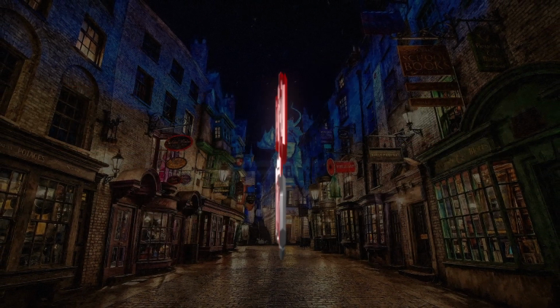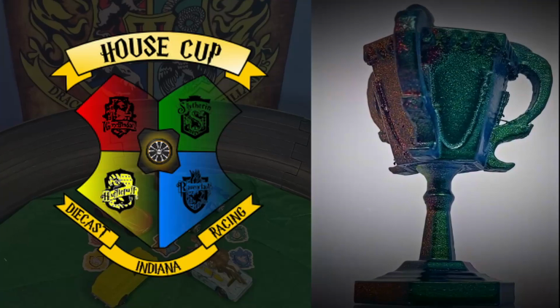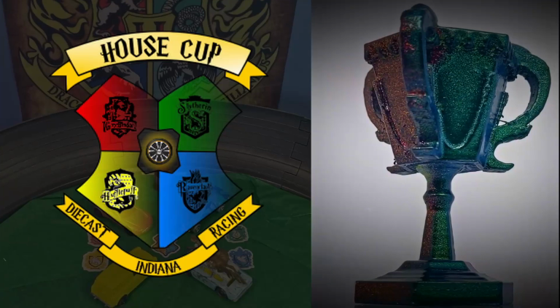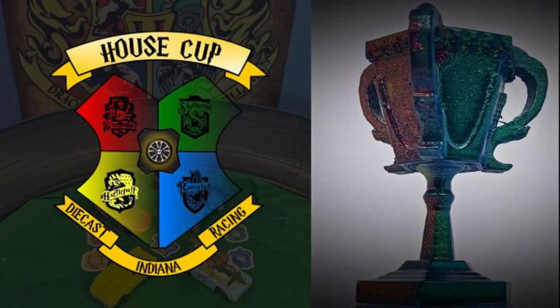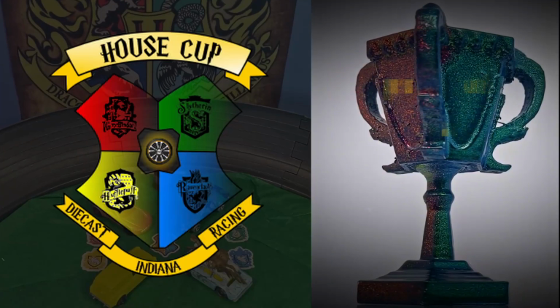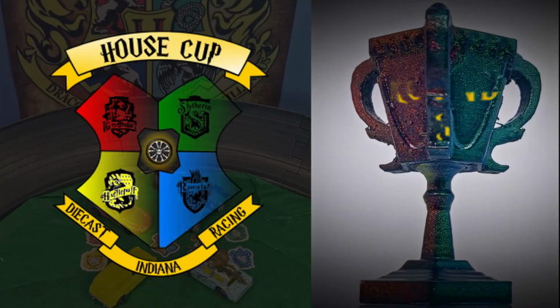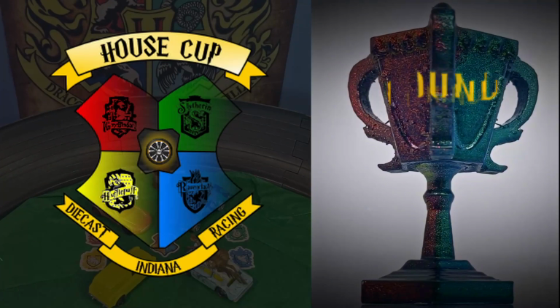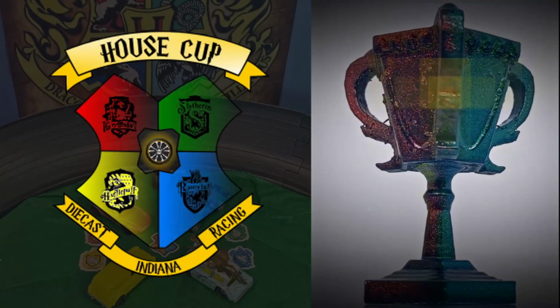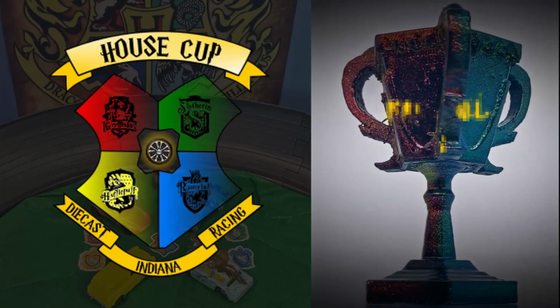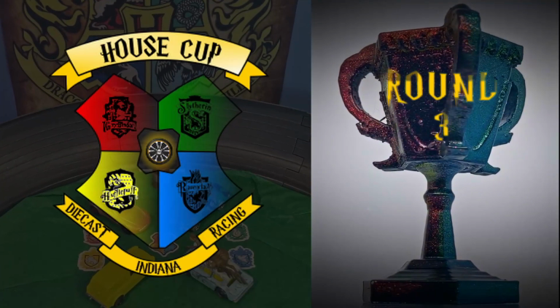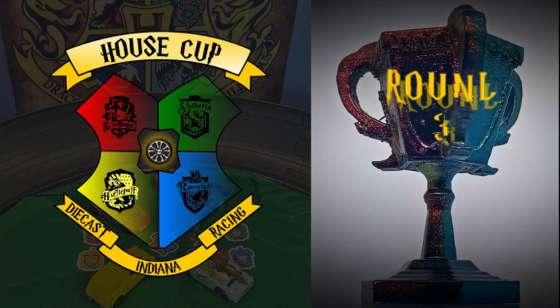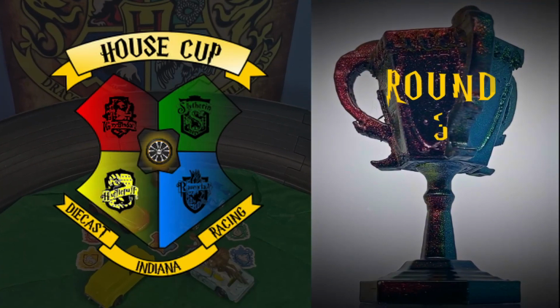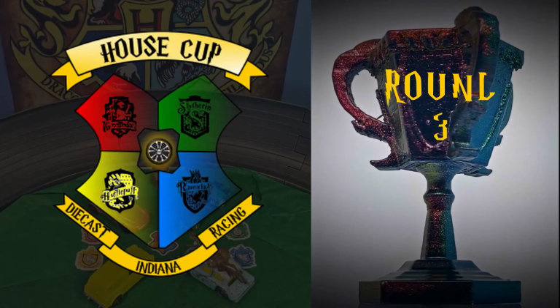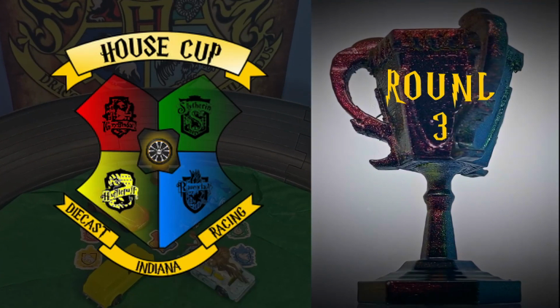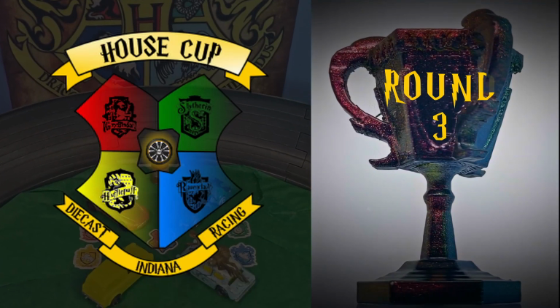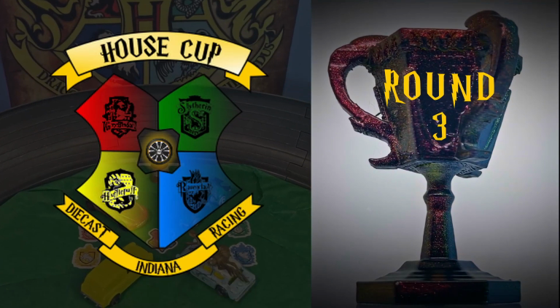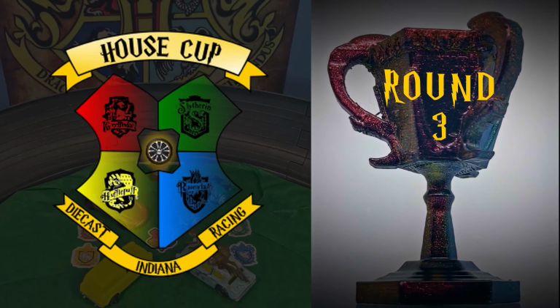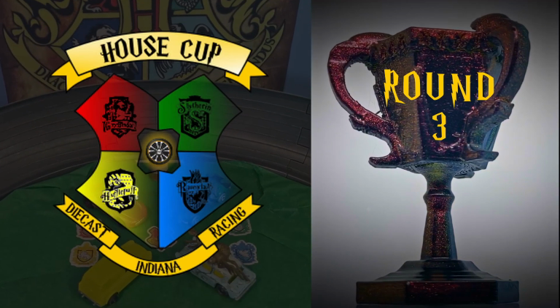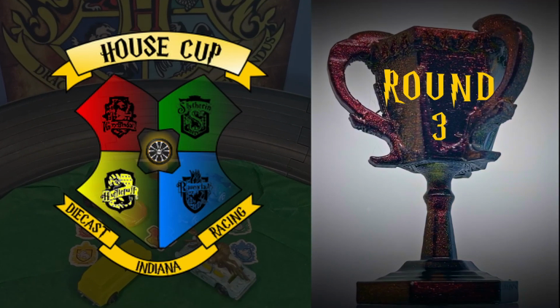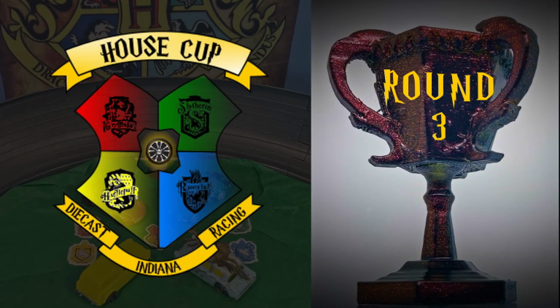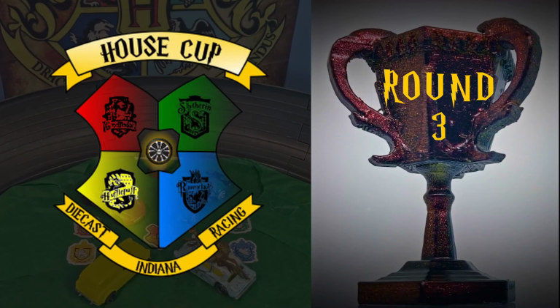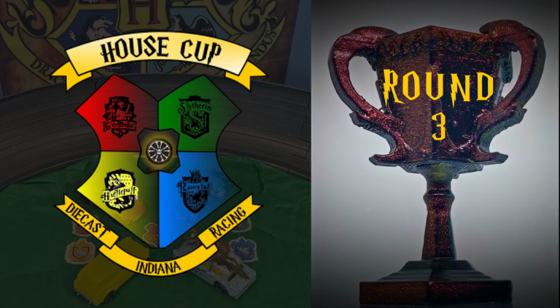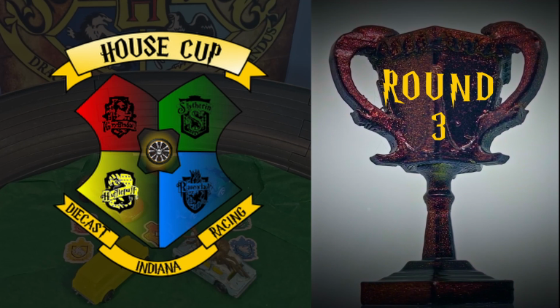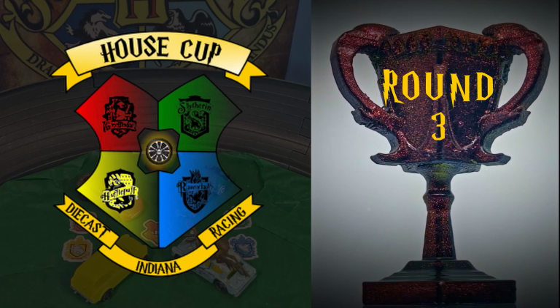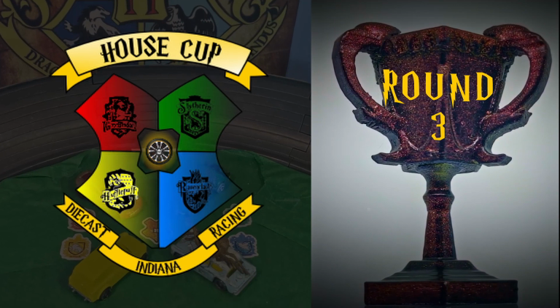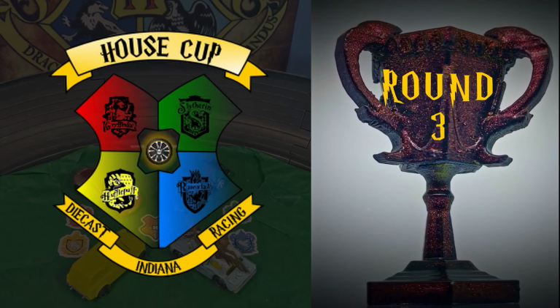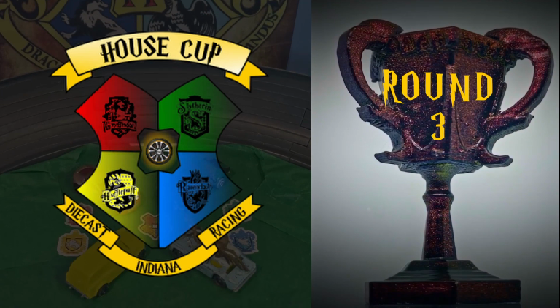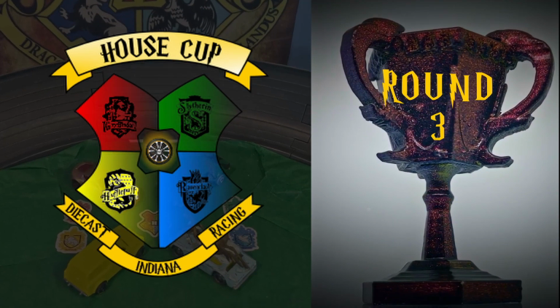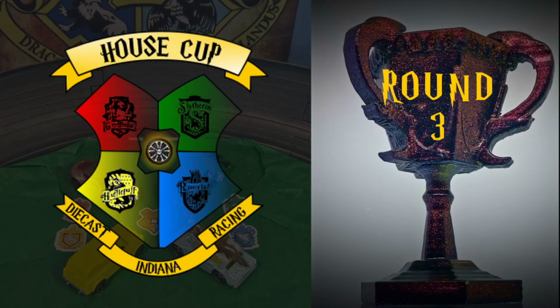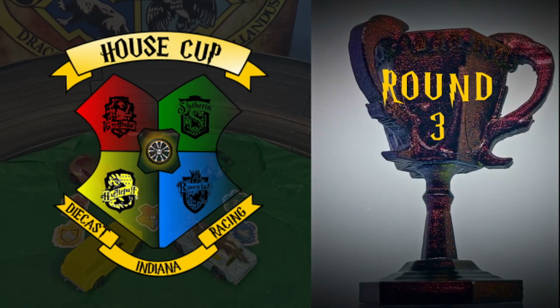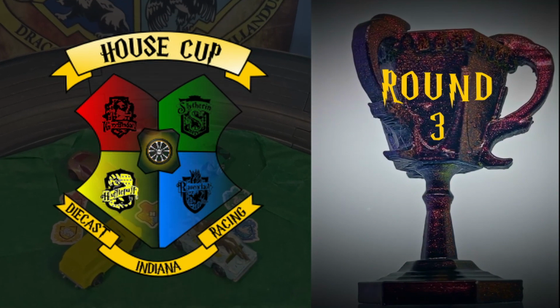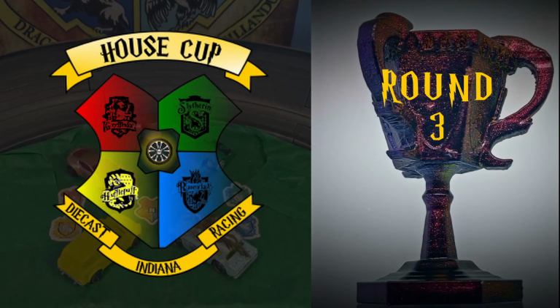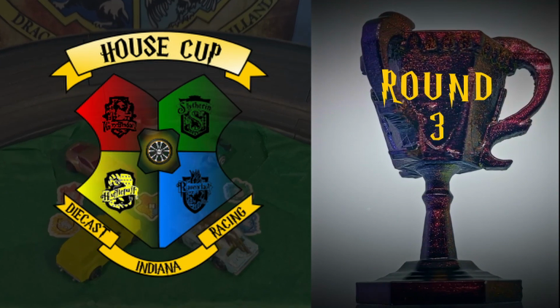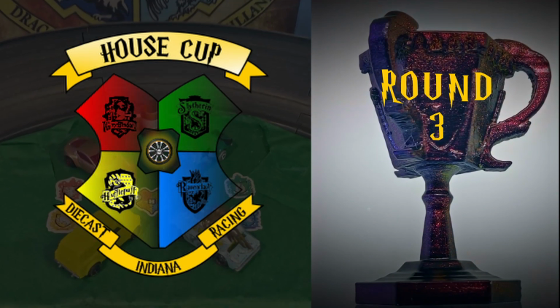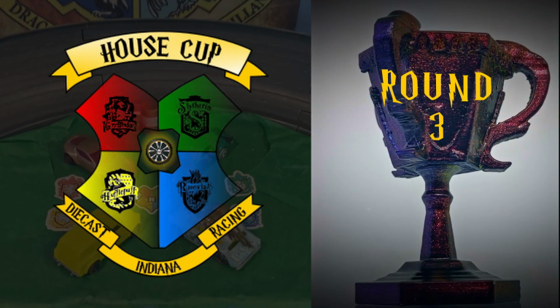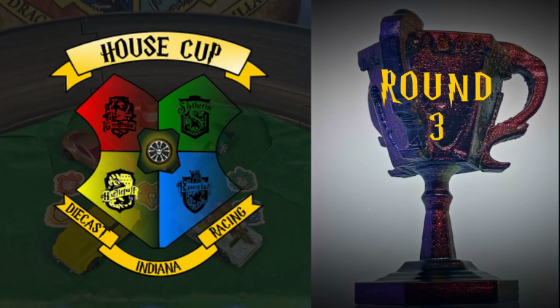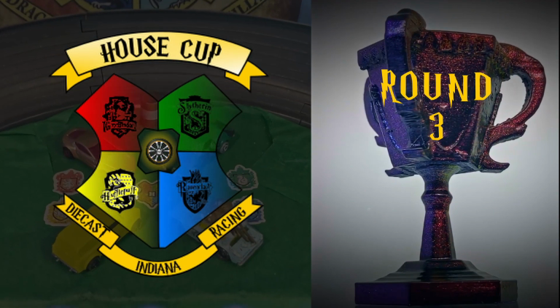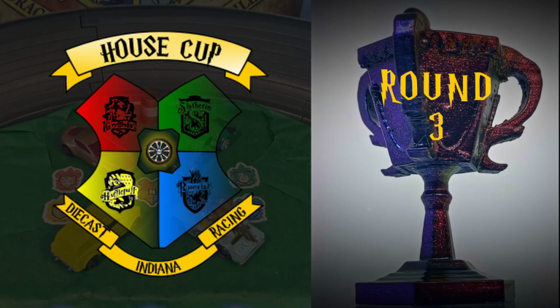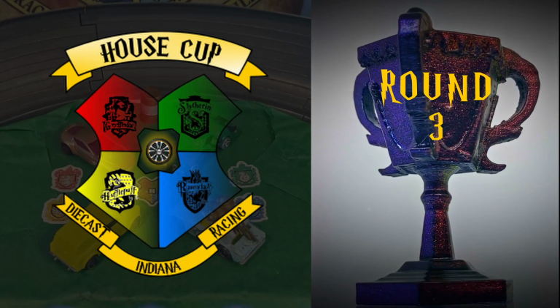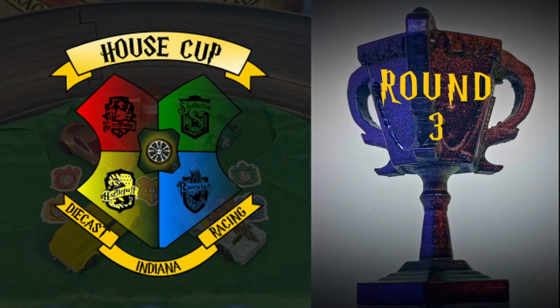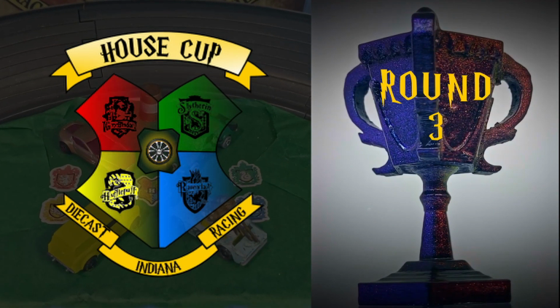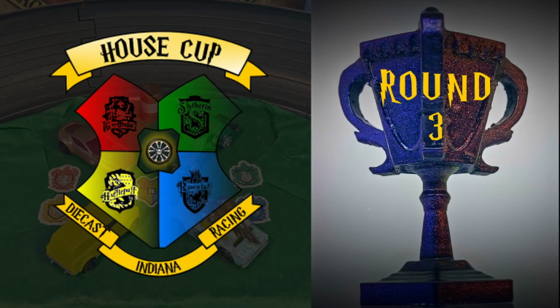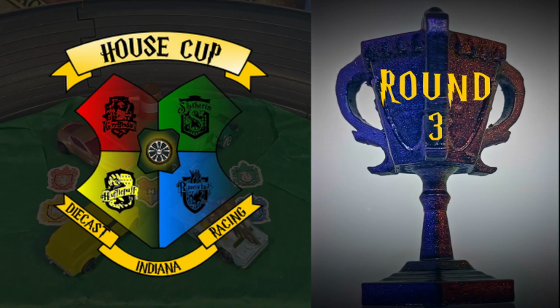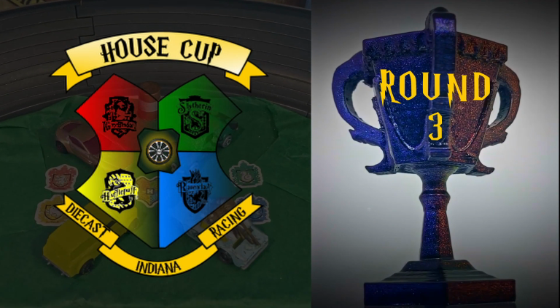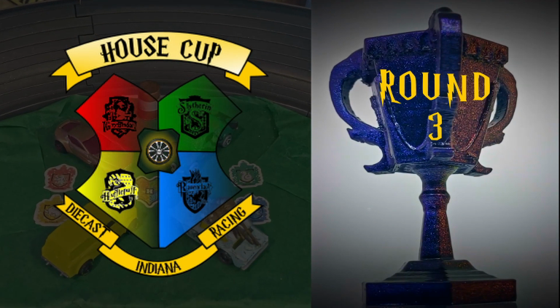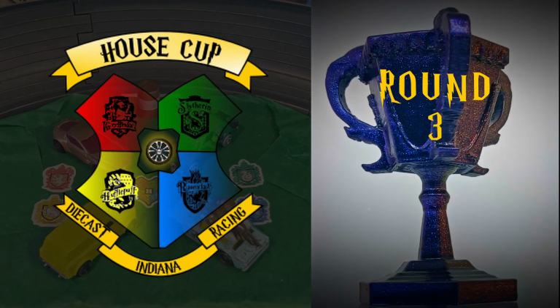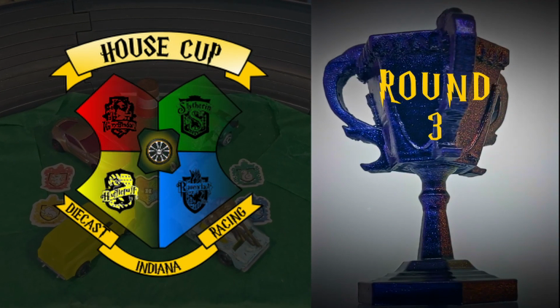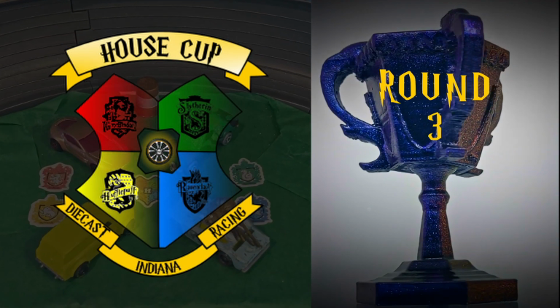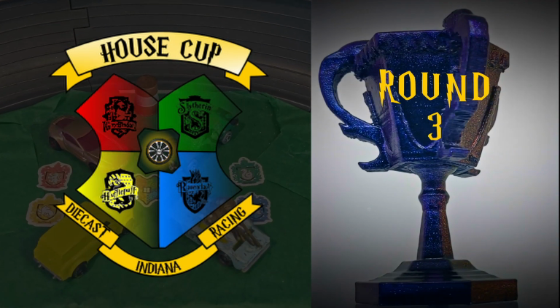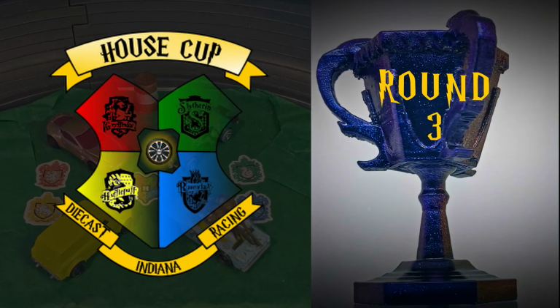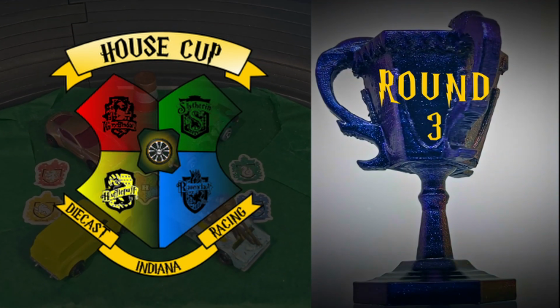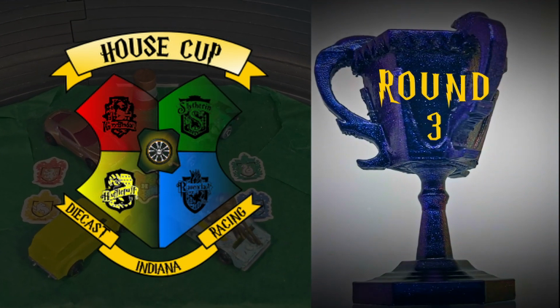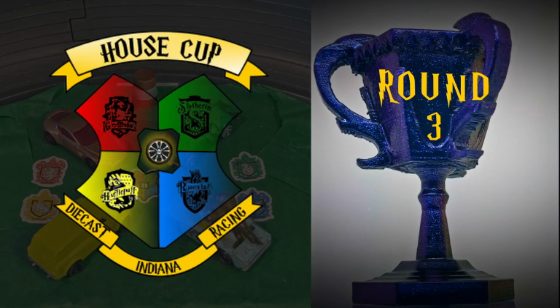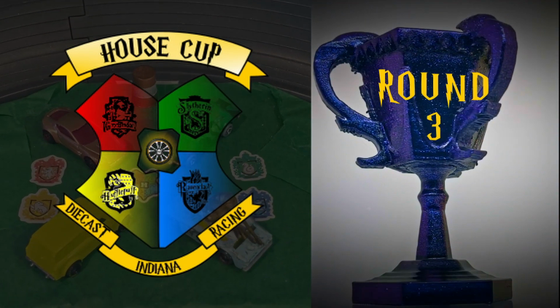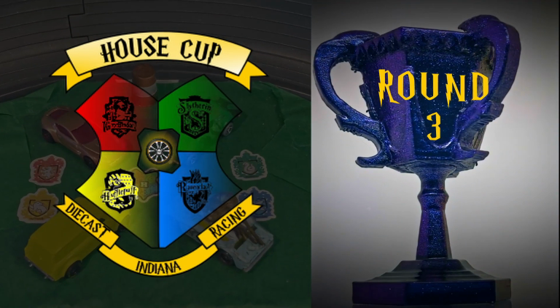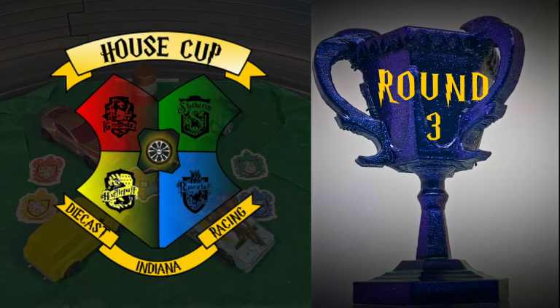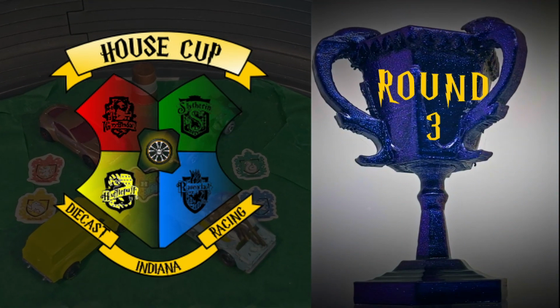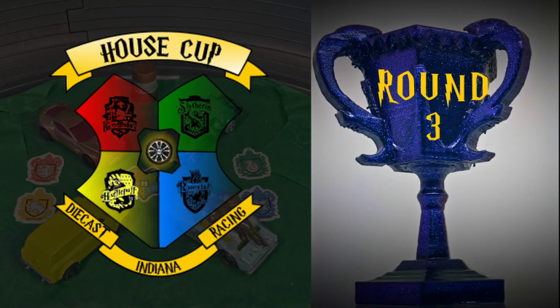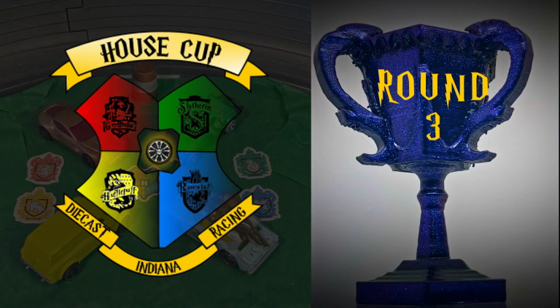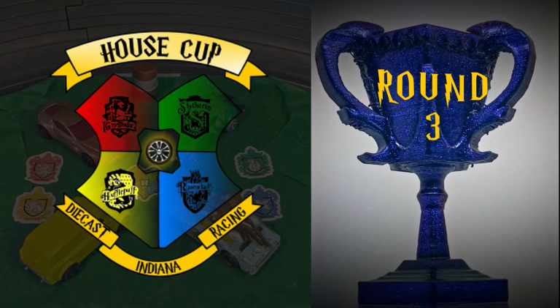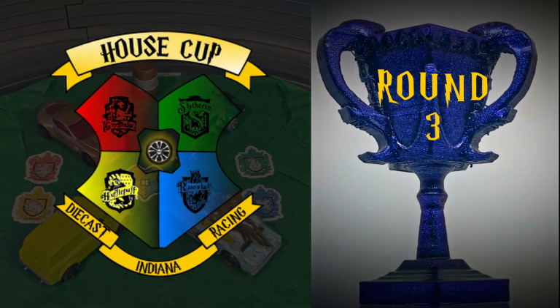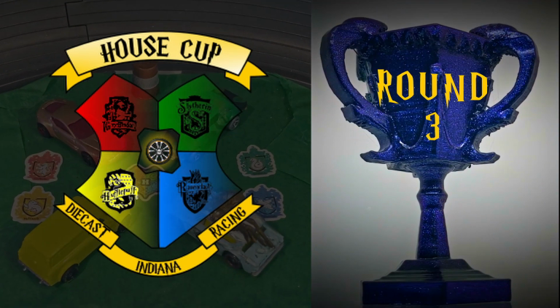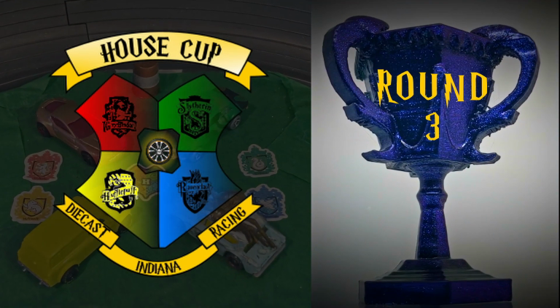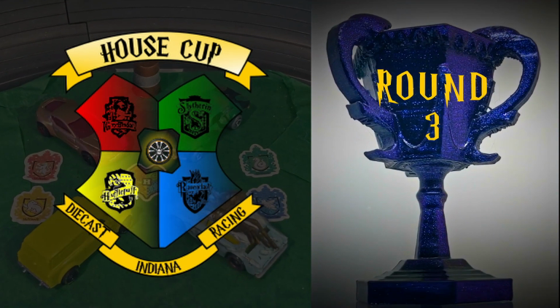Welcome back to Indiana Diecast Racing in the Harry Potter-themed House Cup. Today we've got groups 9 and 10 of Round 3.